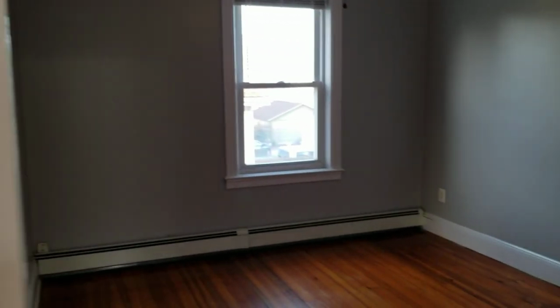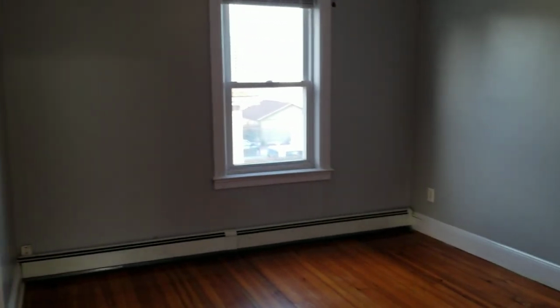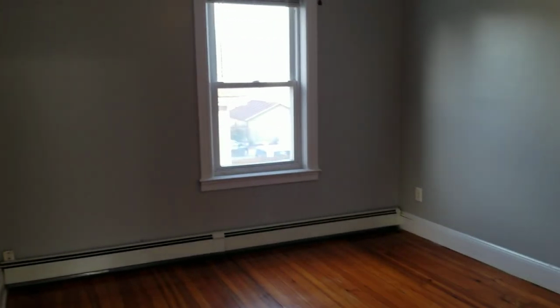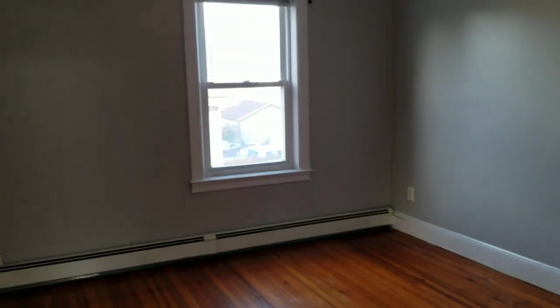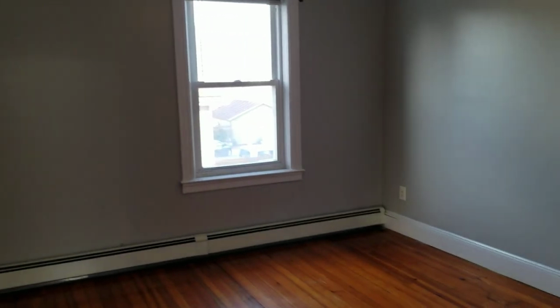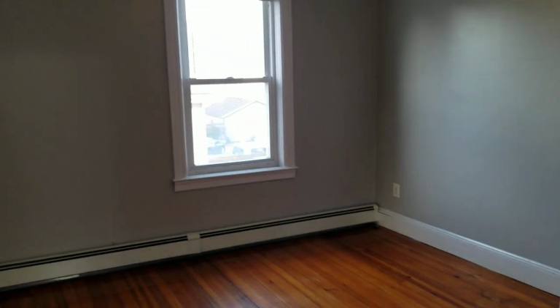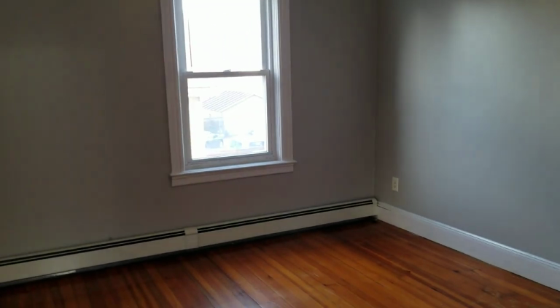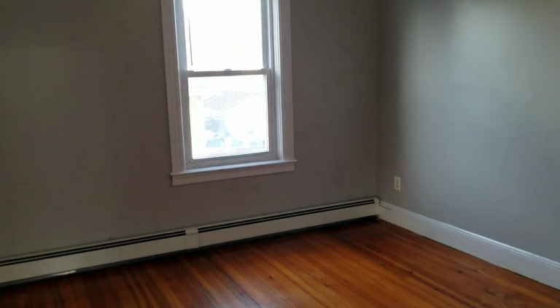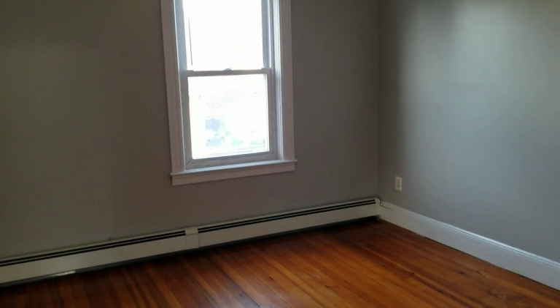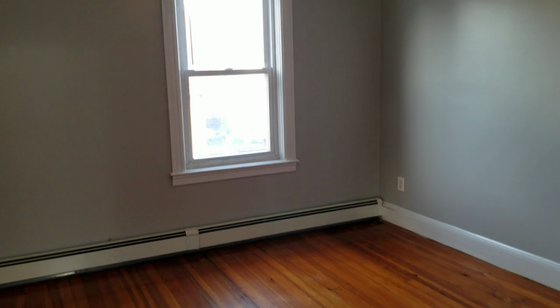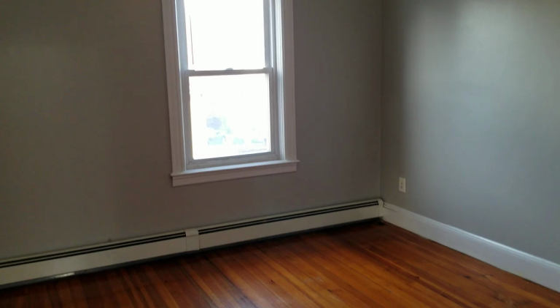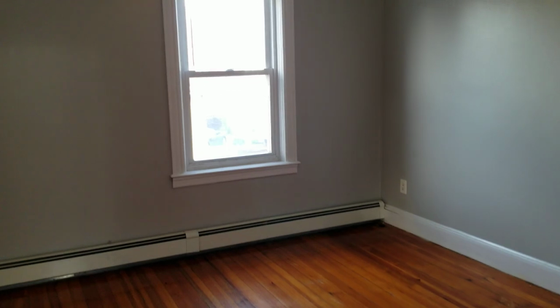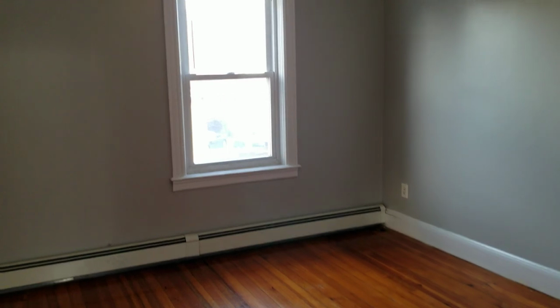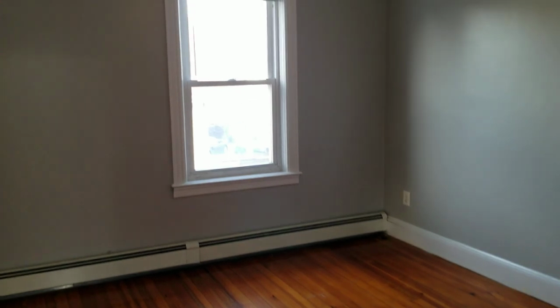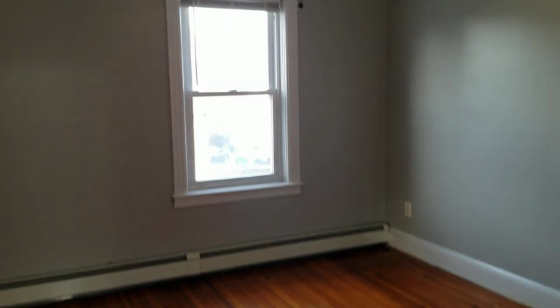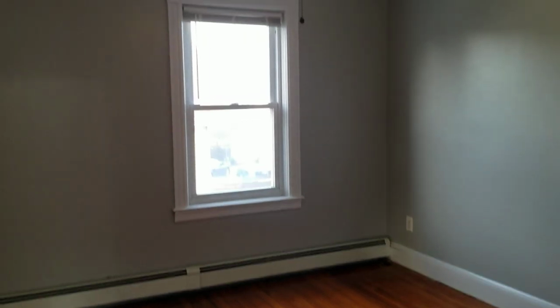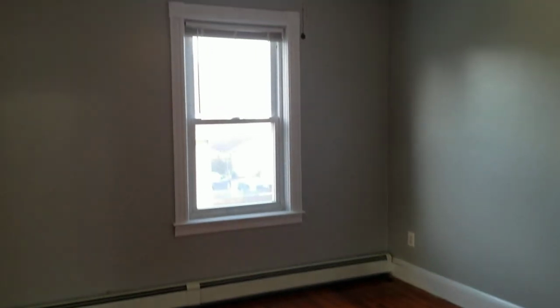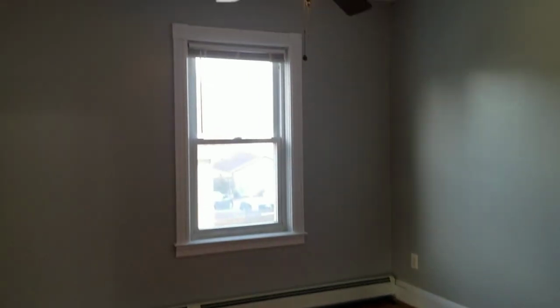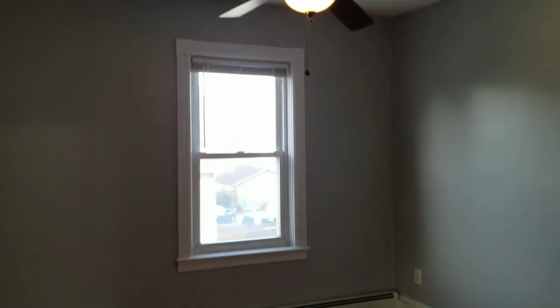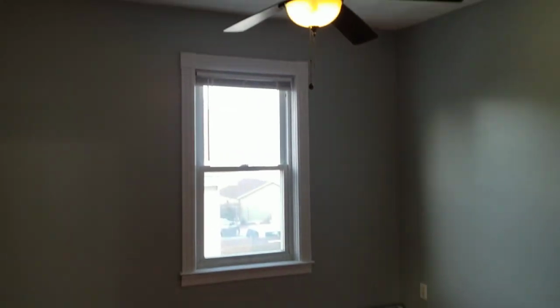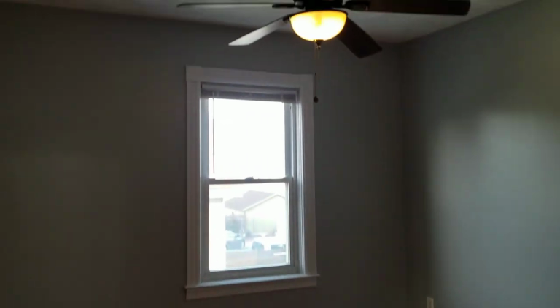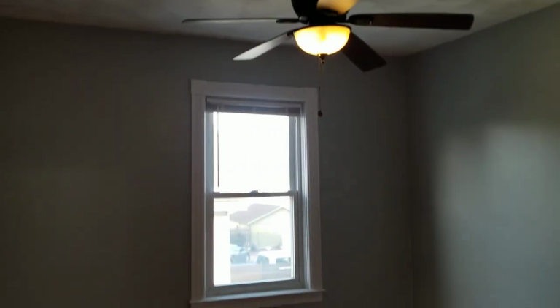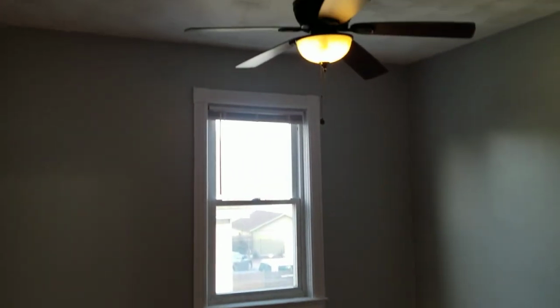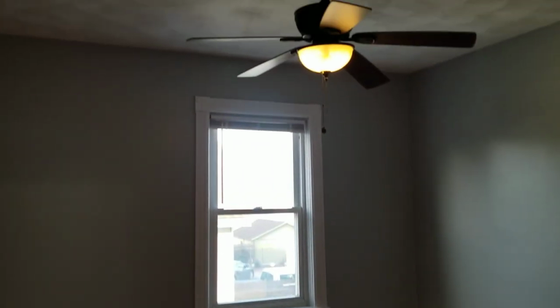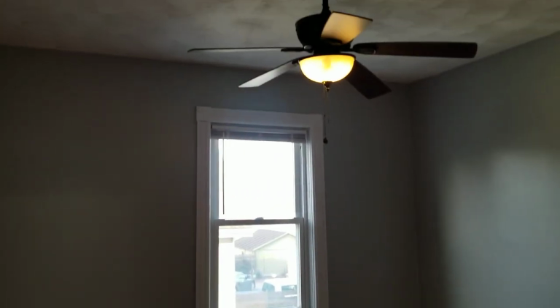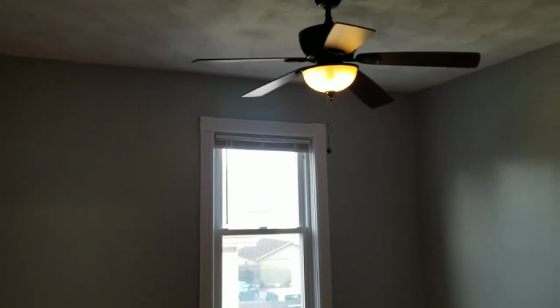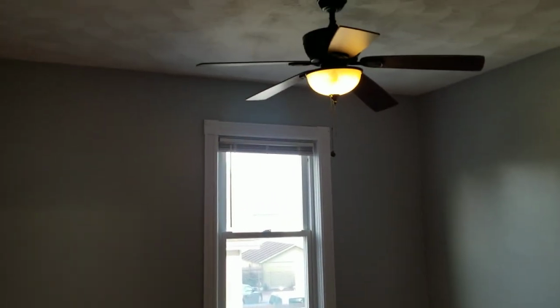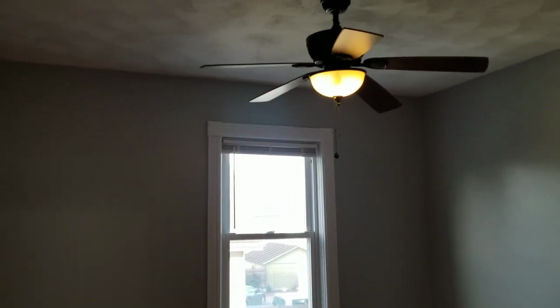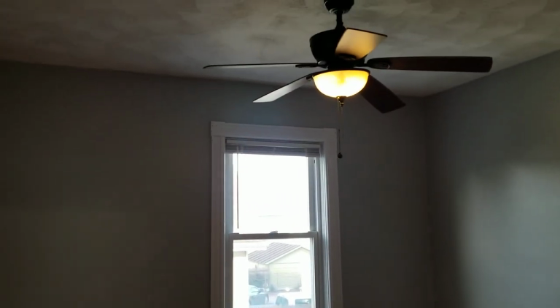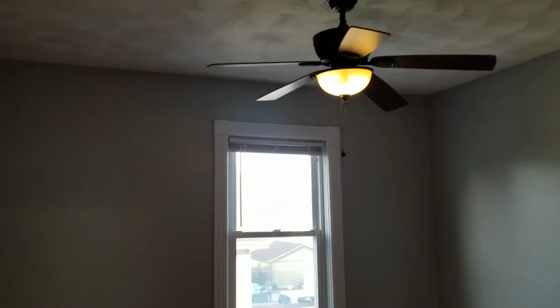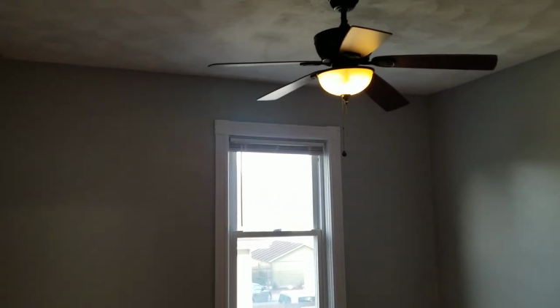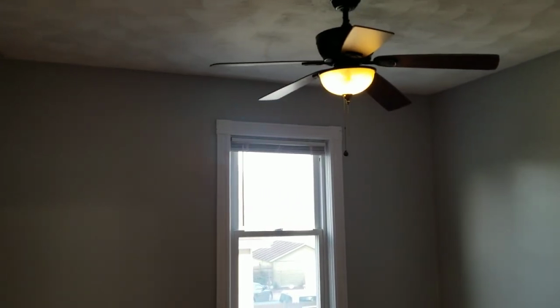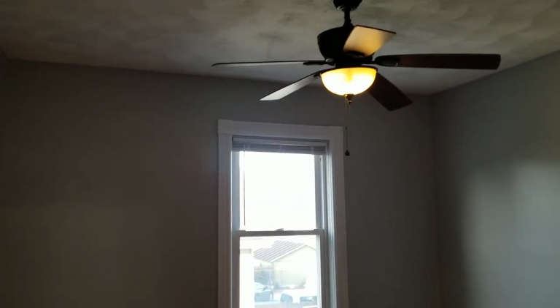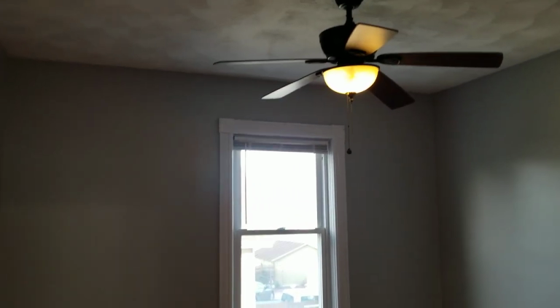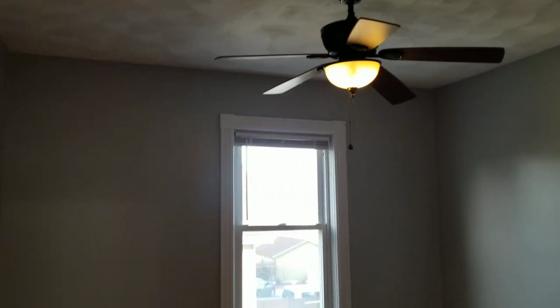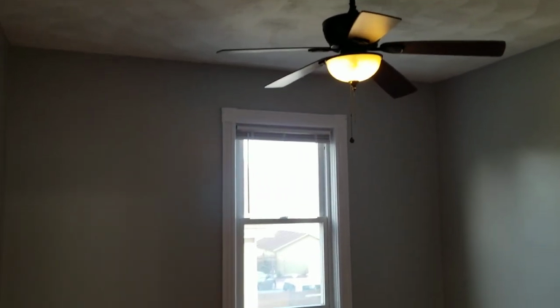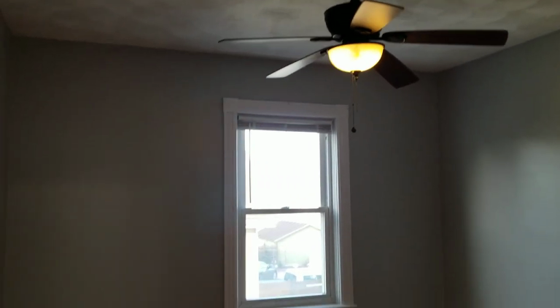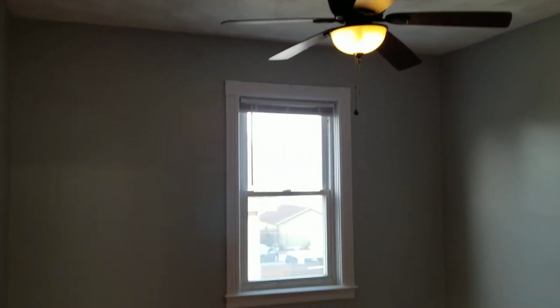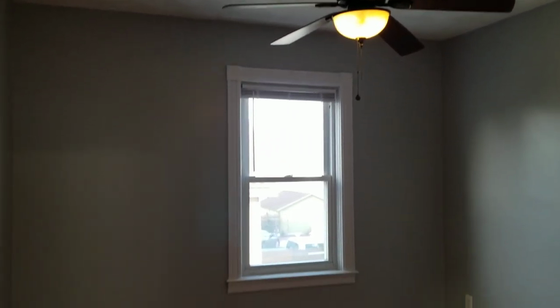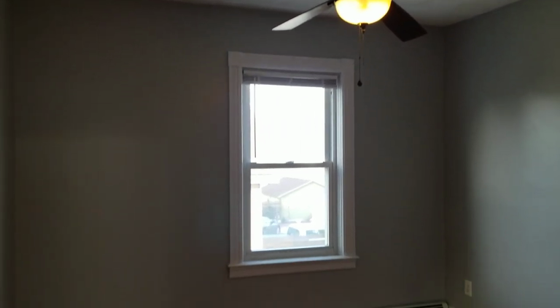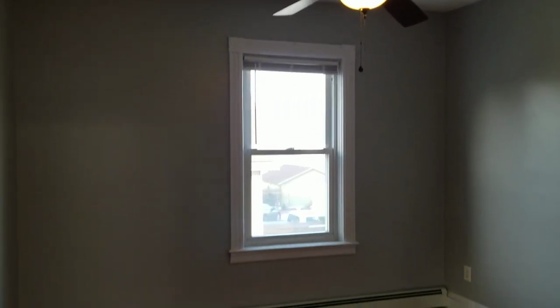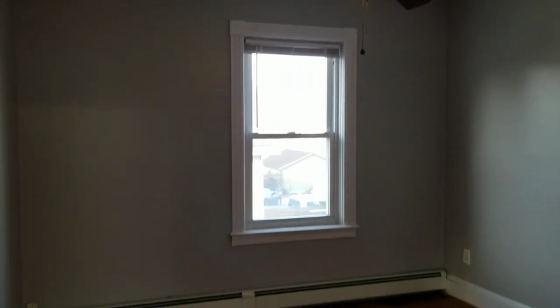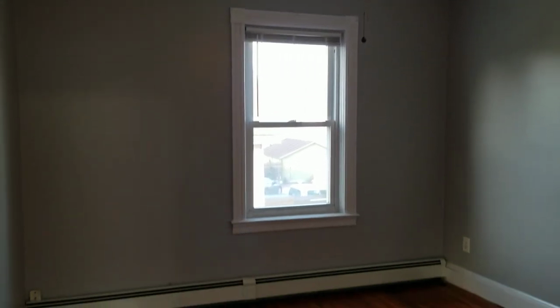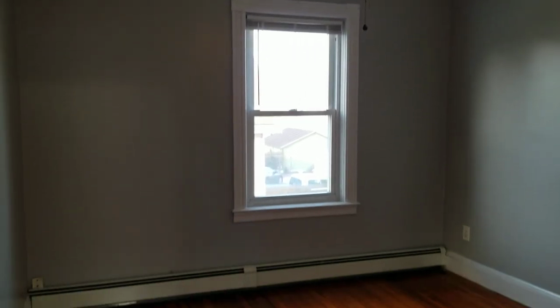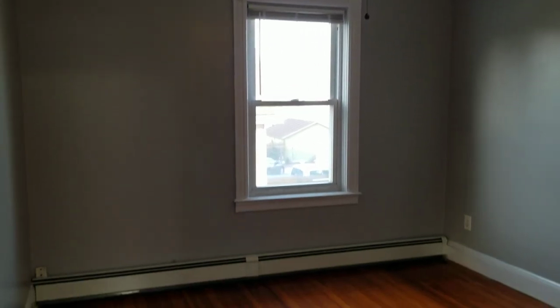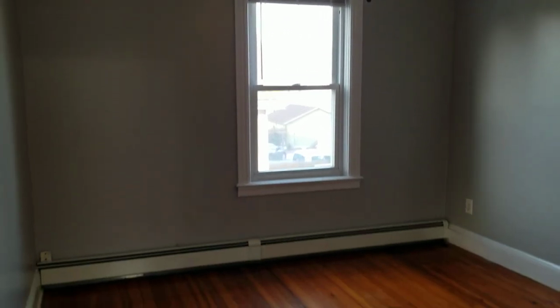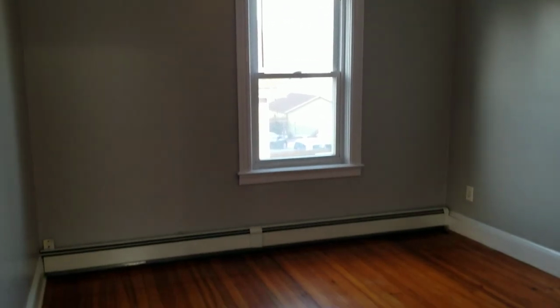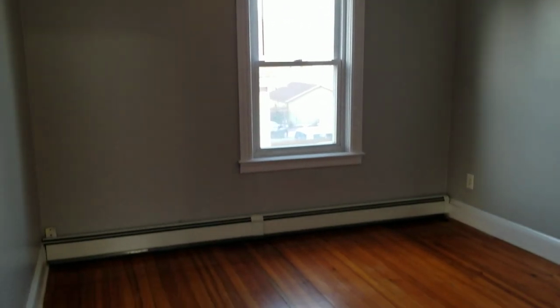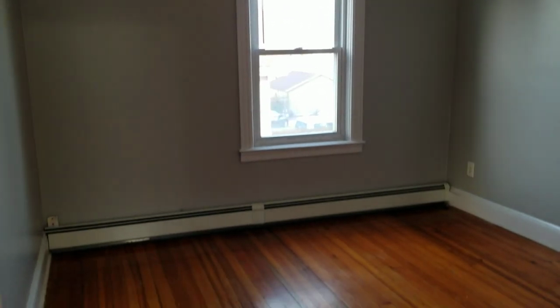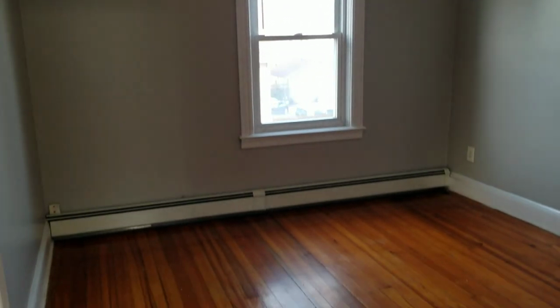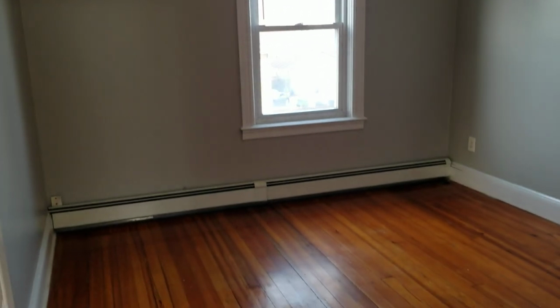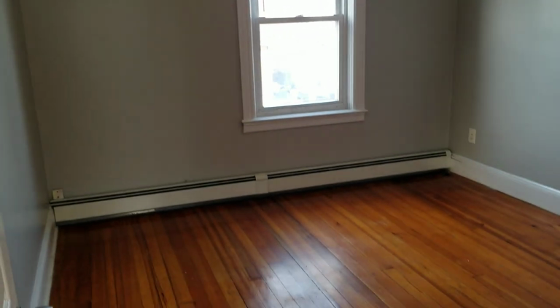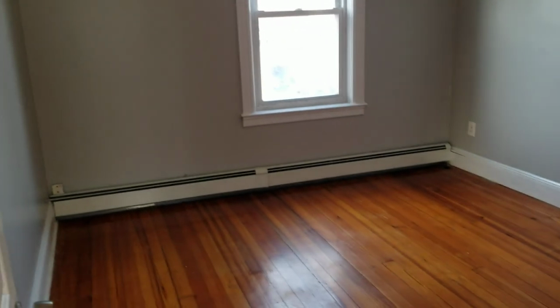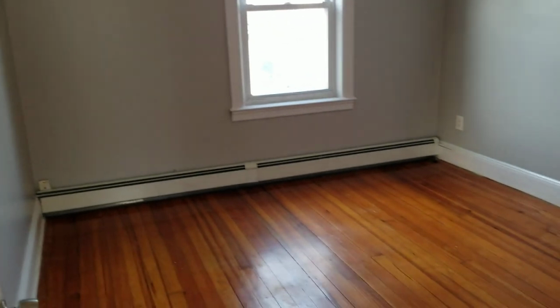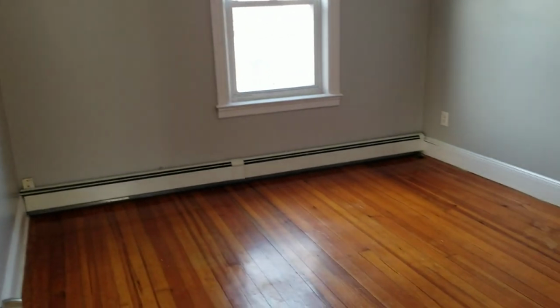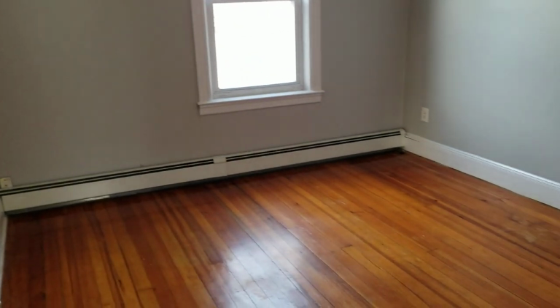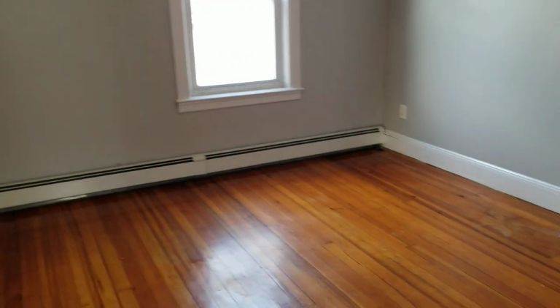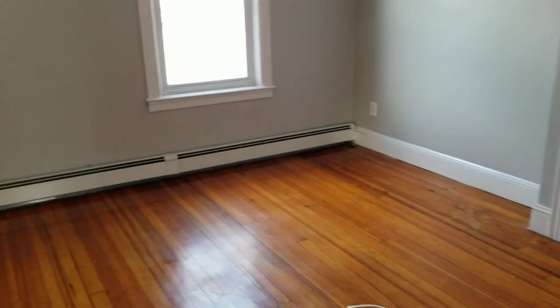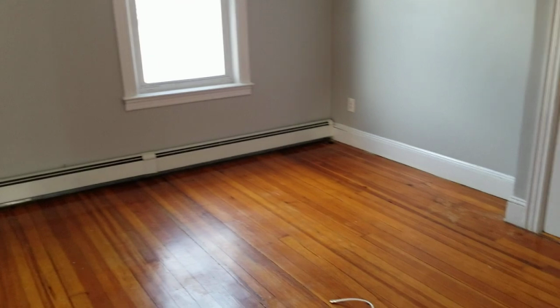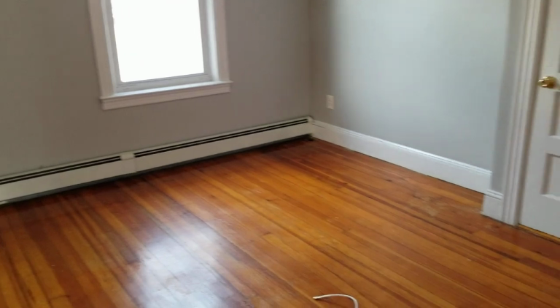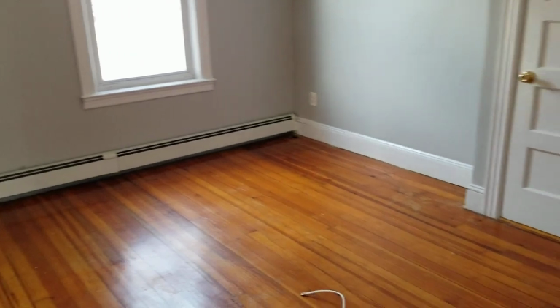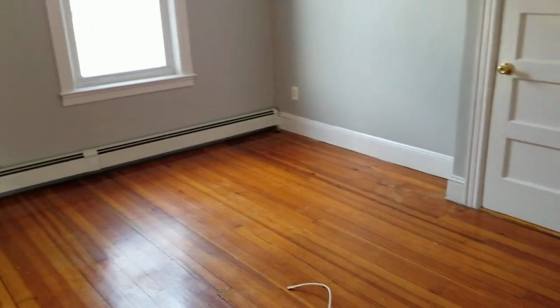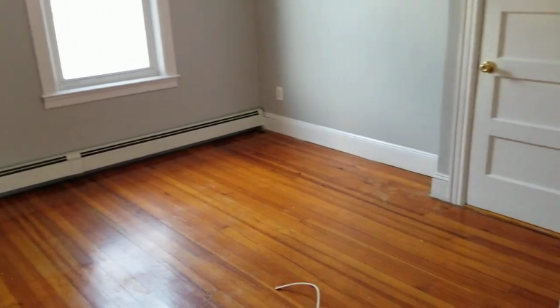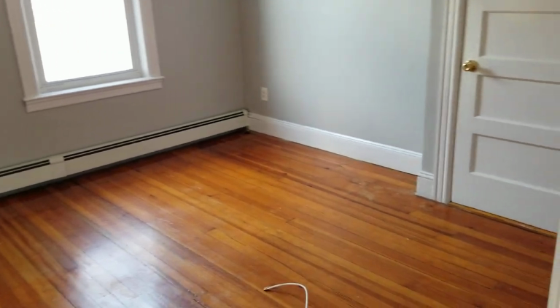This is the second bedroom right here, and again, as I said, basically identical in size and features to the first.